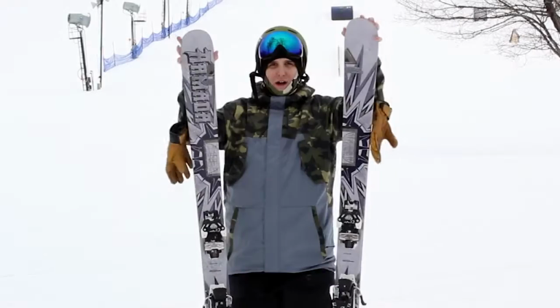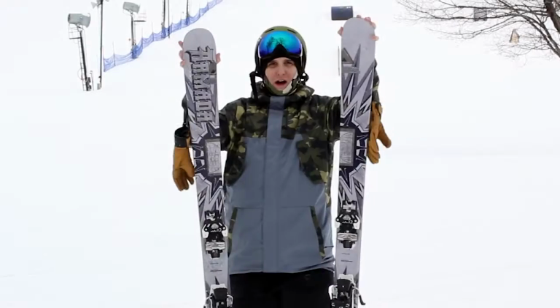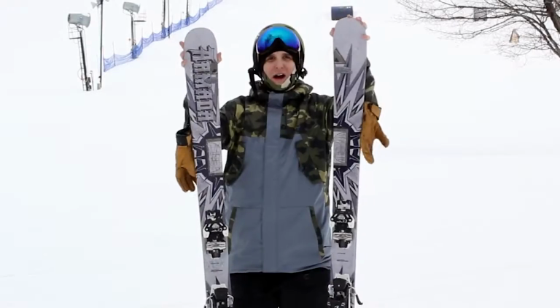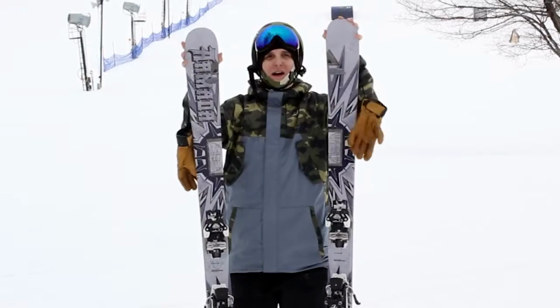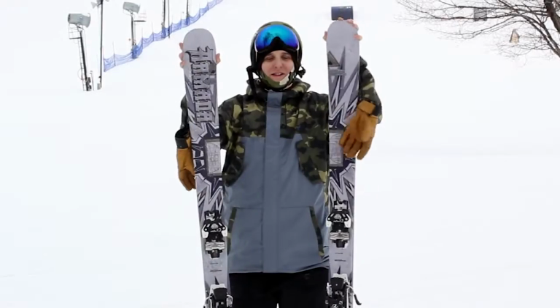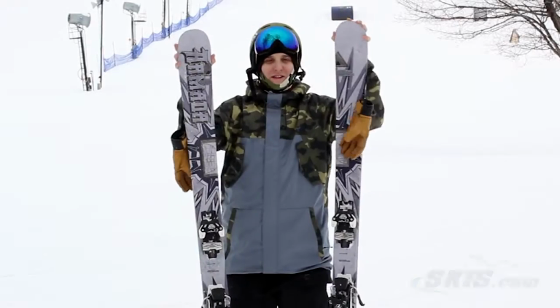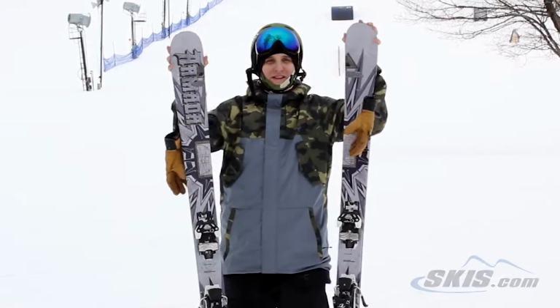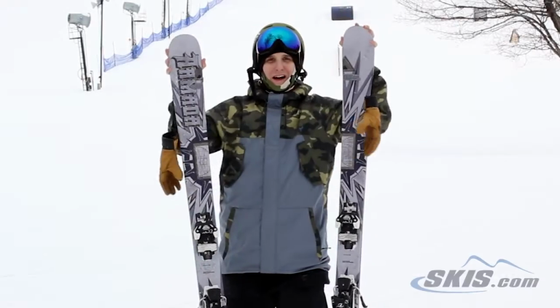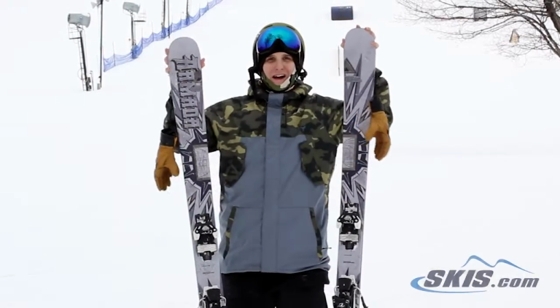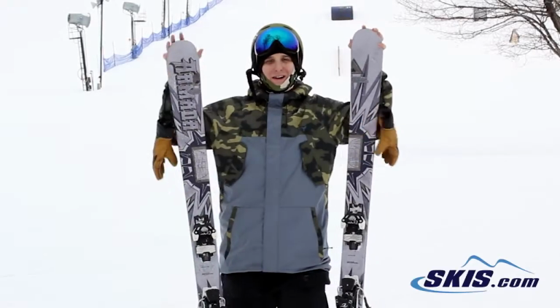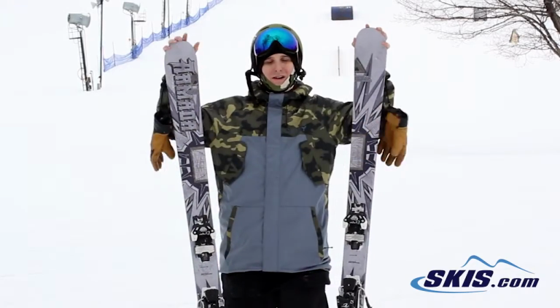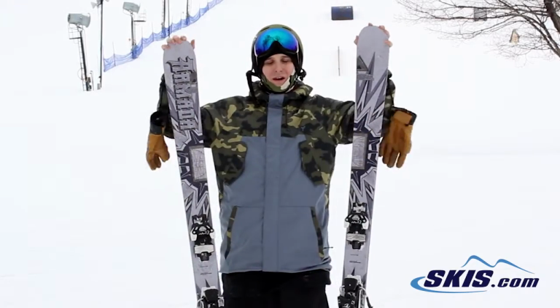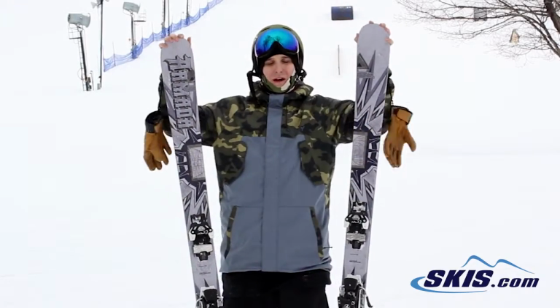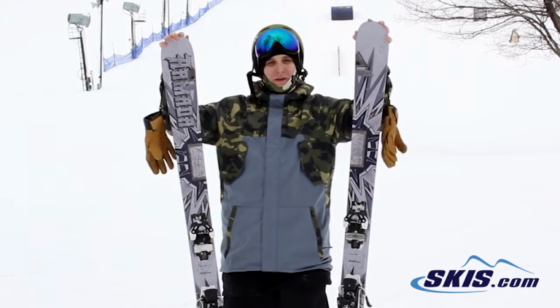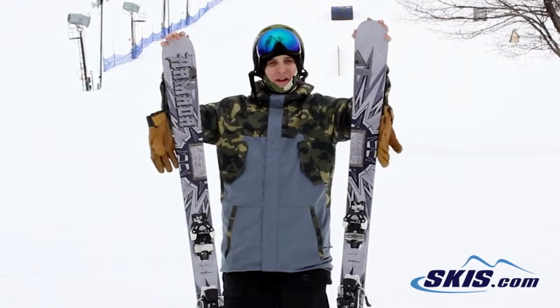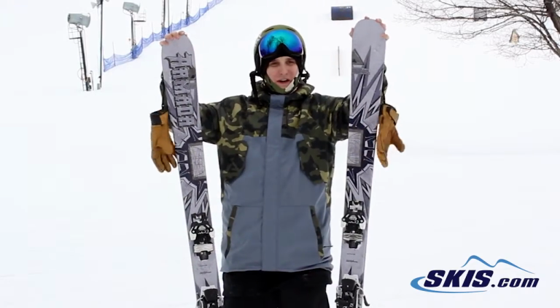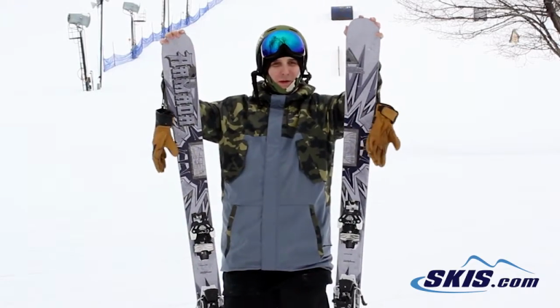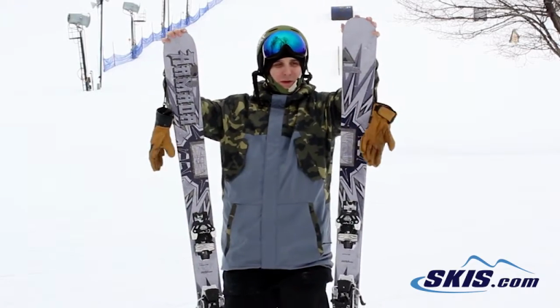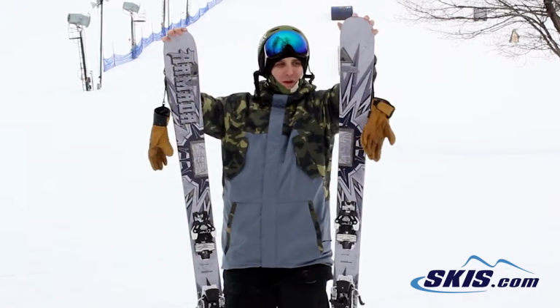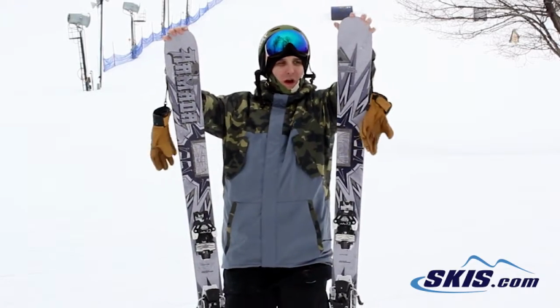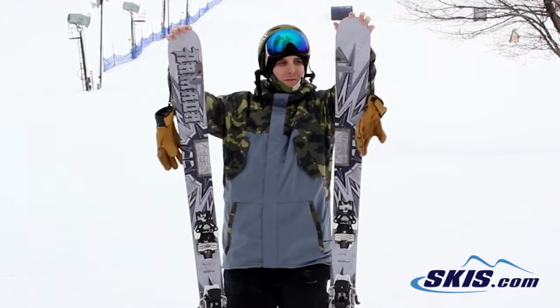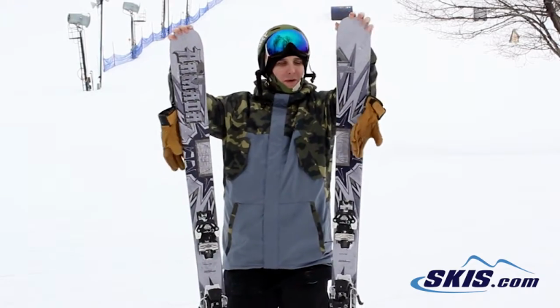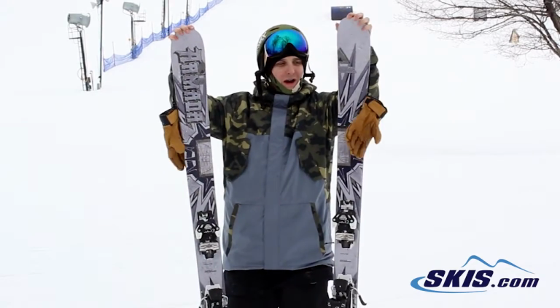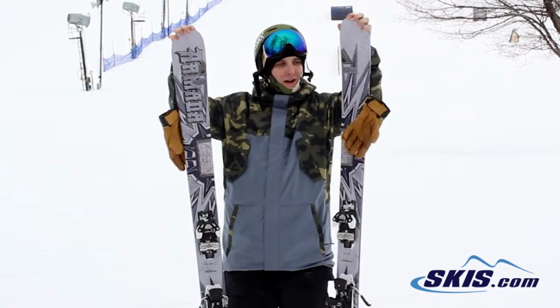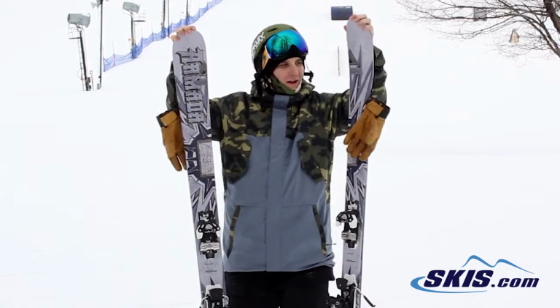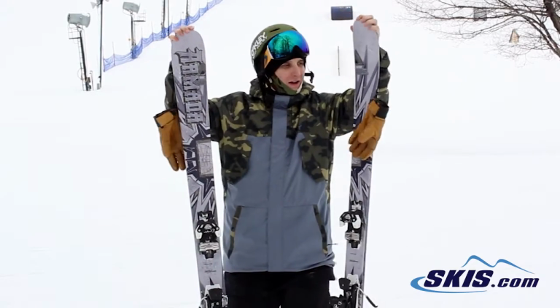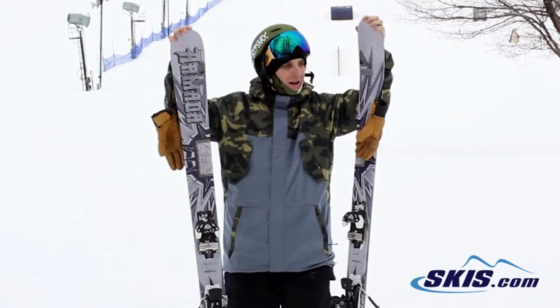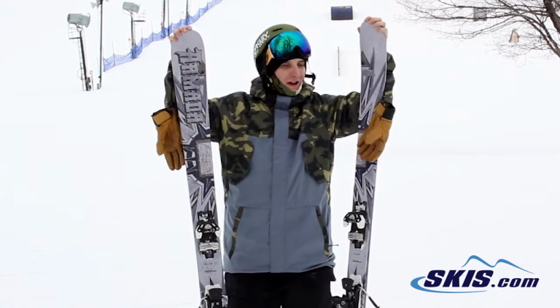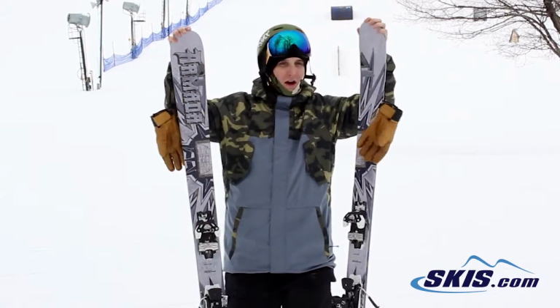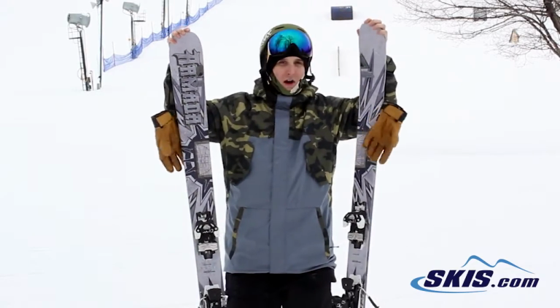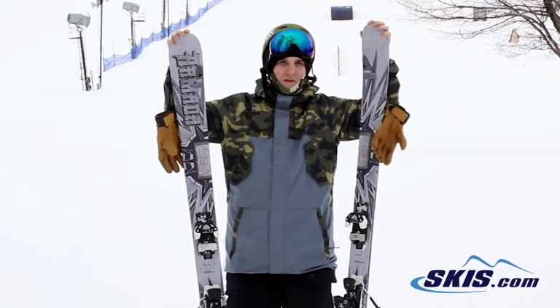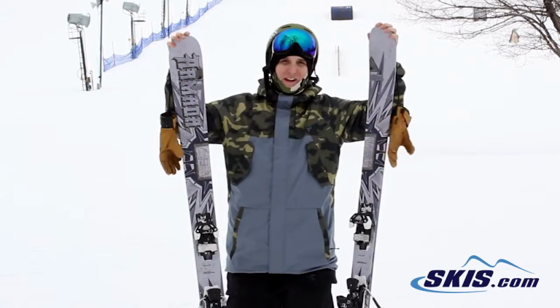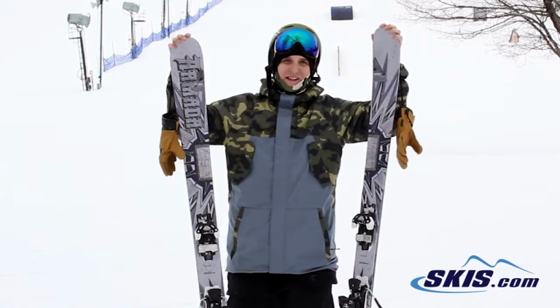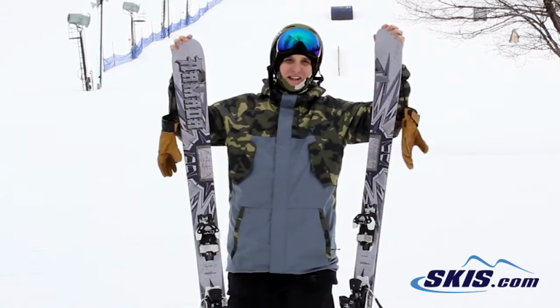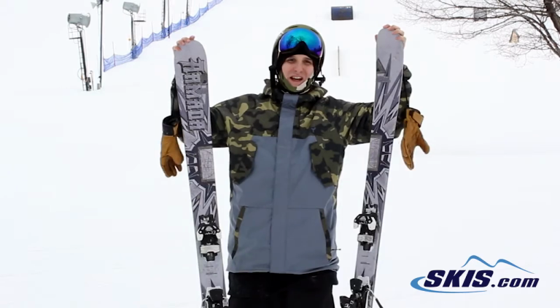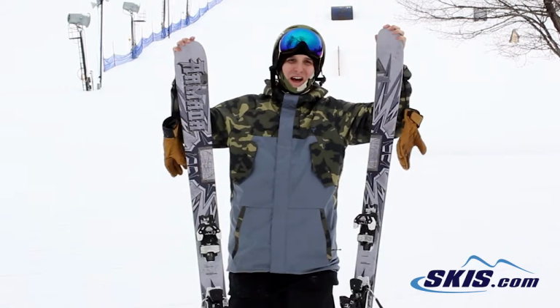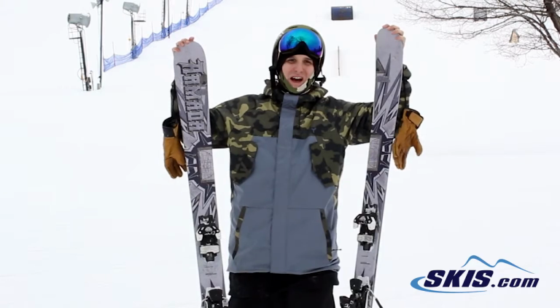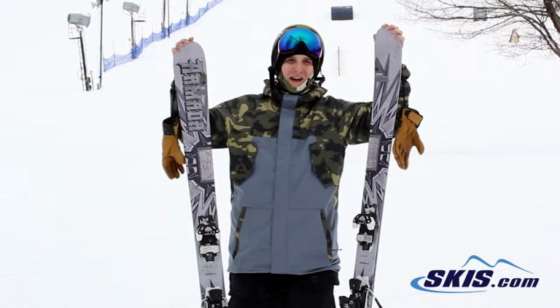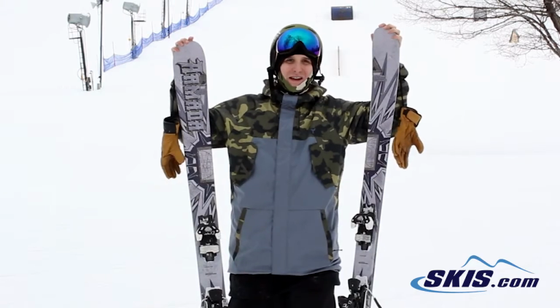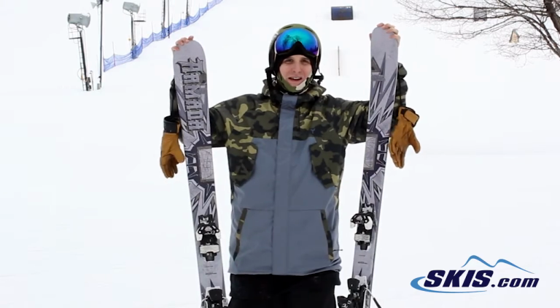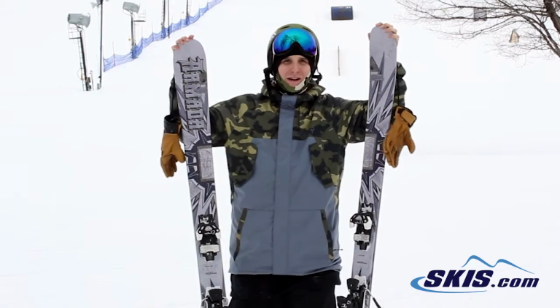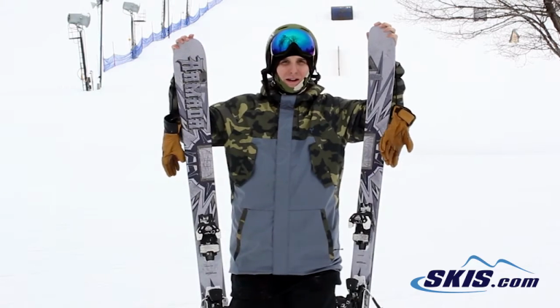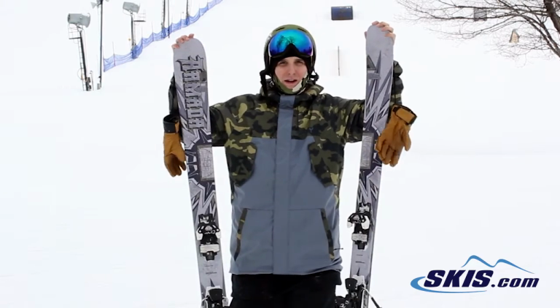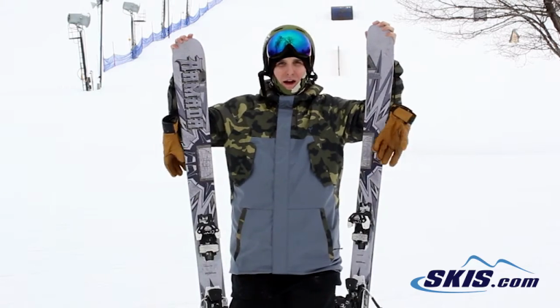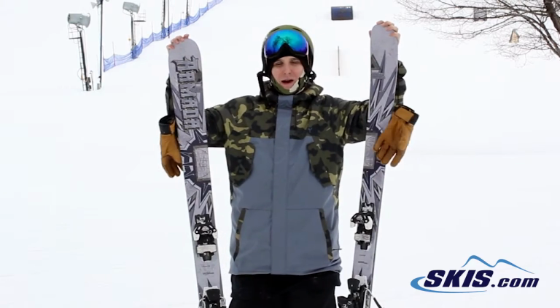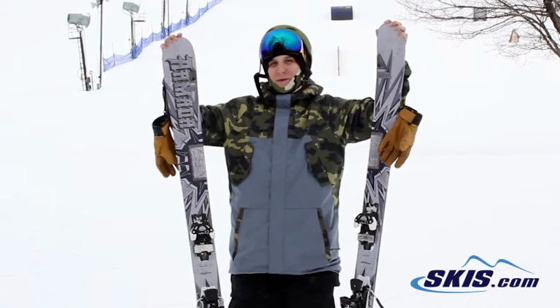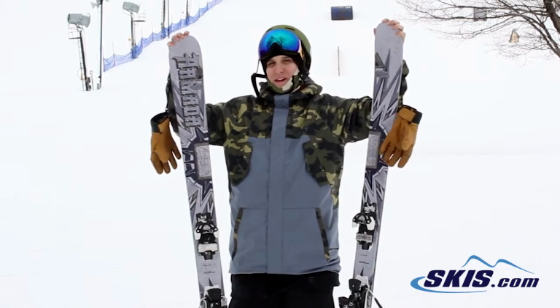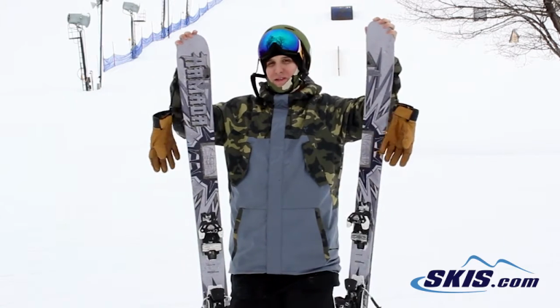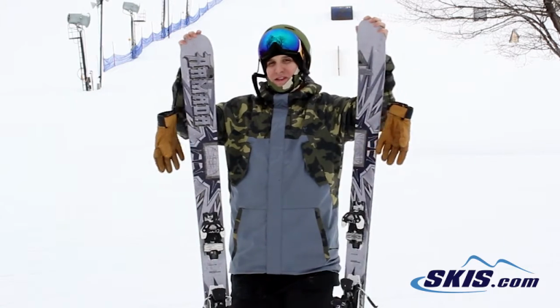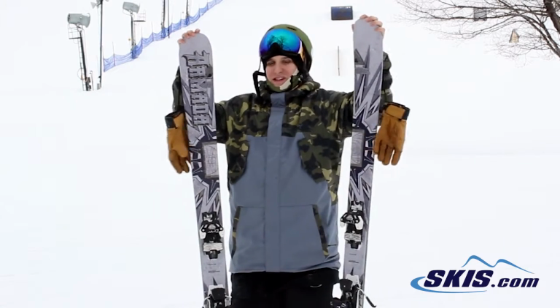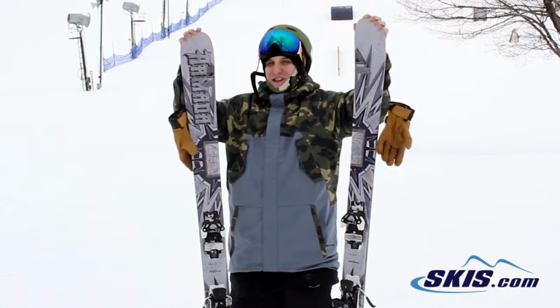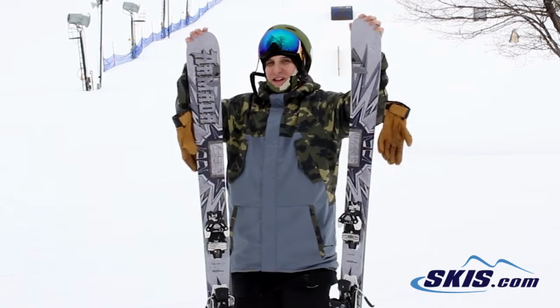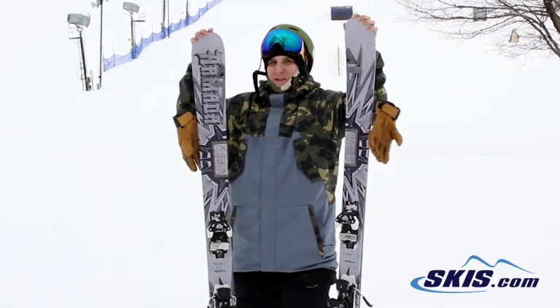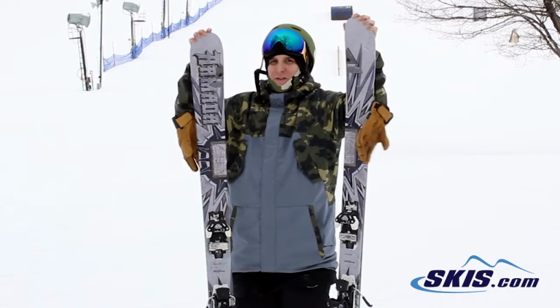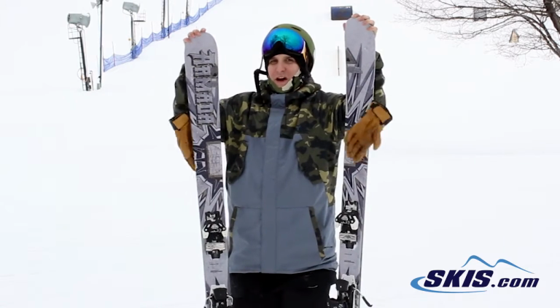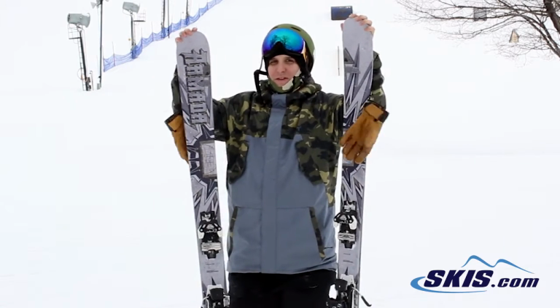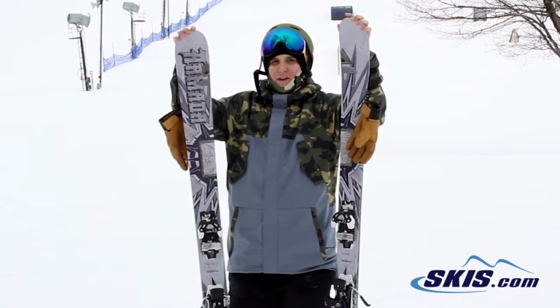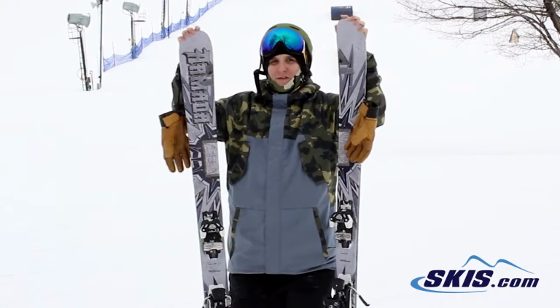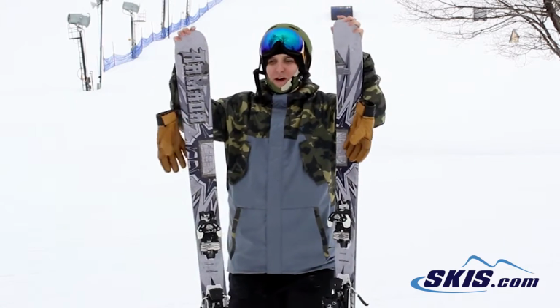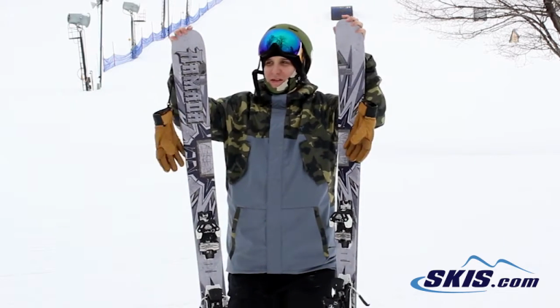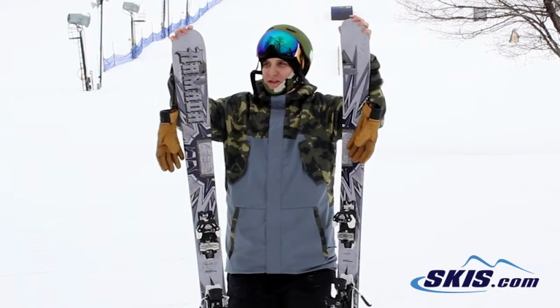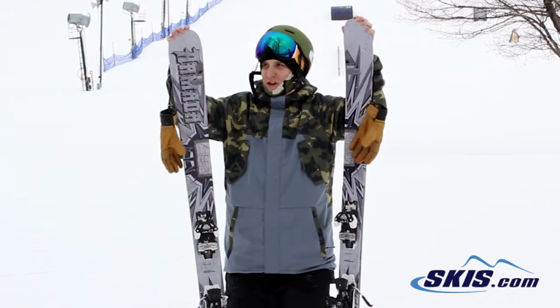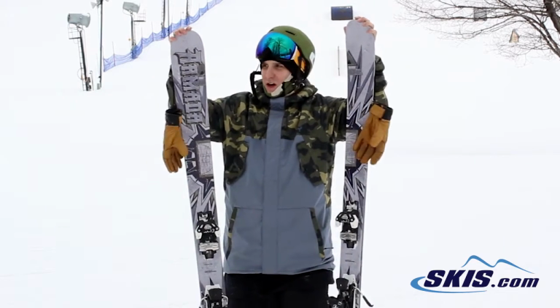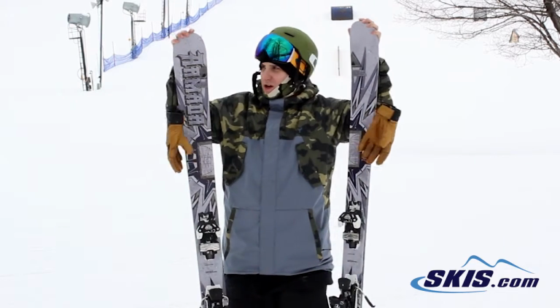Hi, this is Kyle. I'm here with the Armada ARV TI. I'm going to give this ski a 5 out of 5 stars.